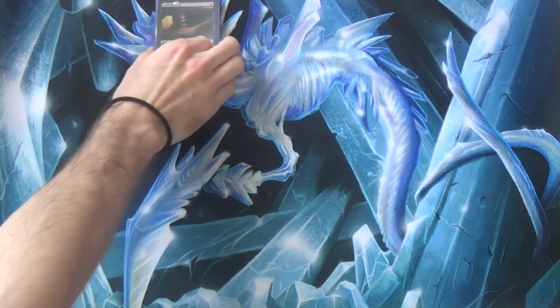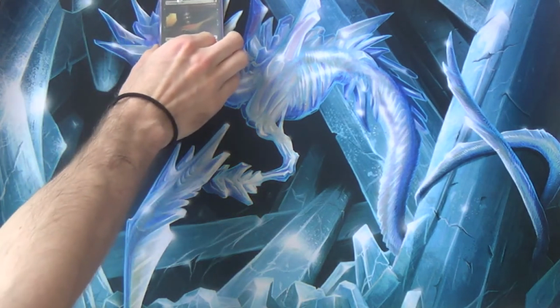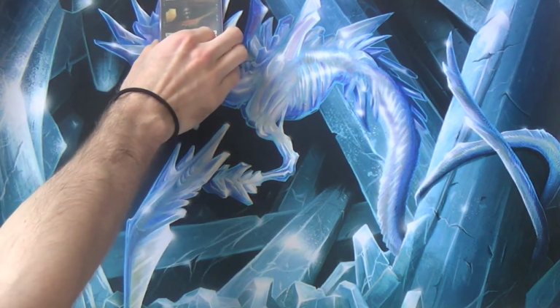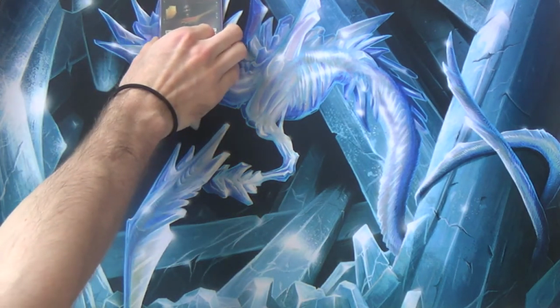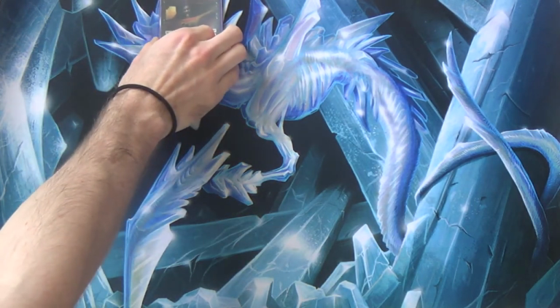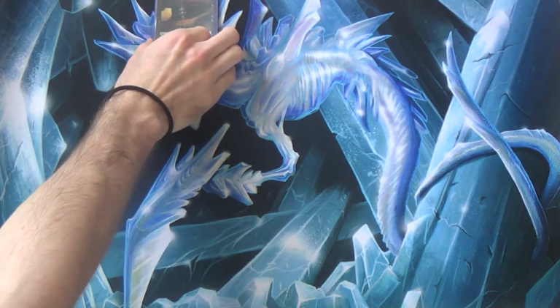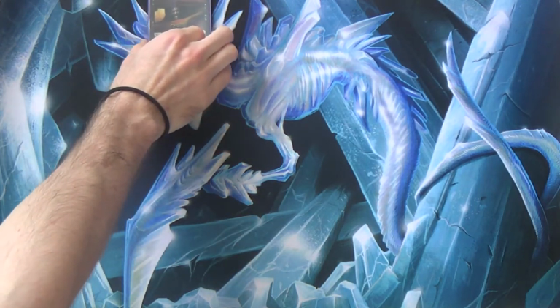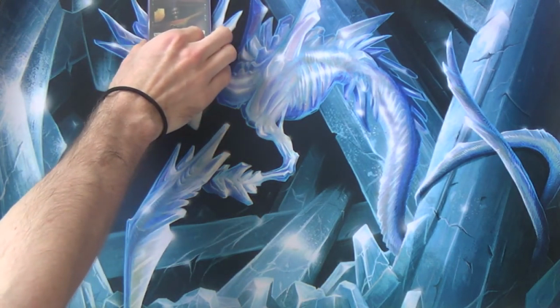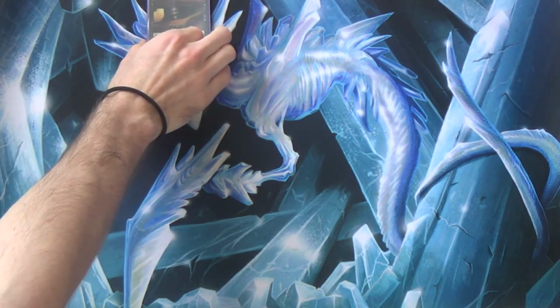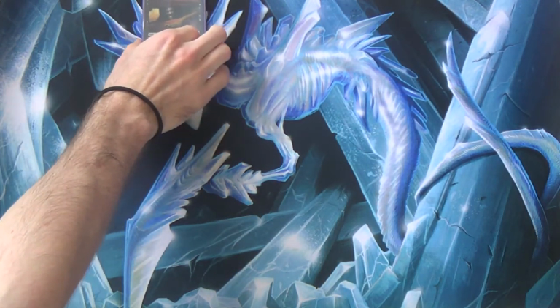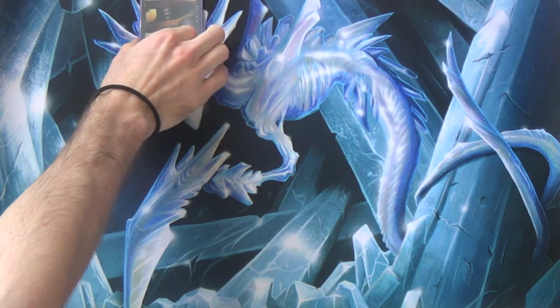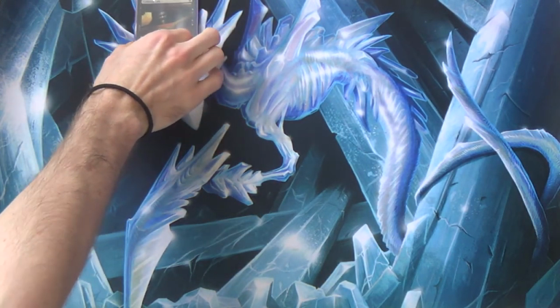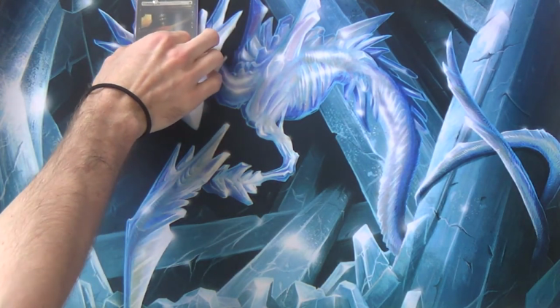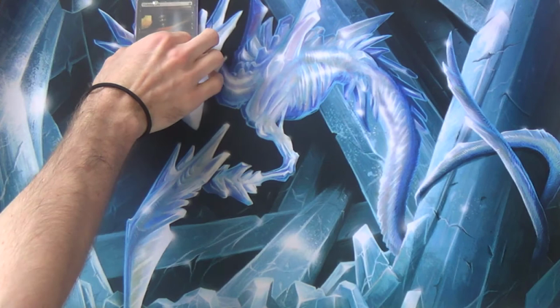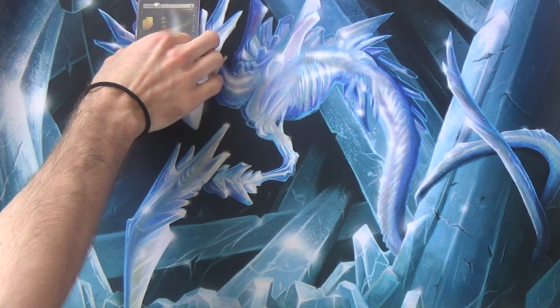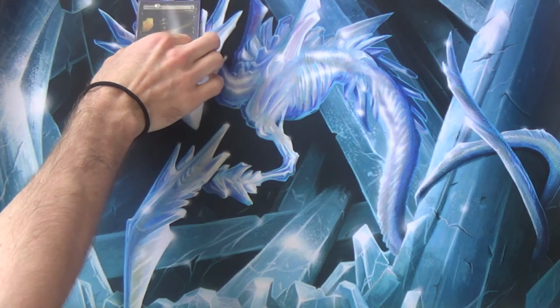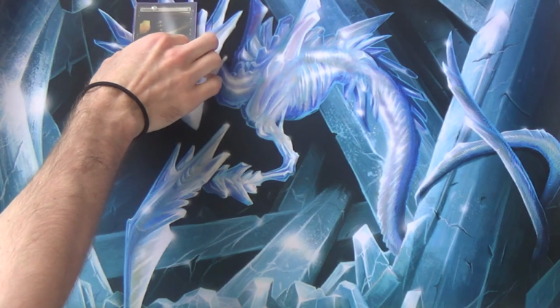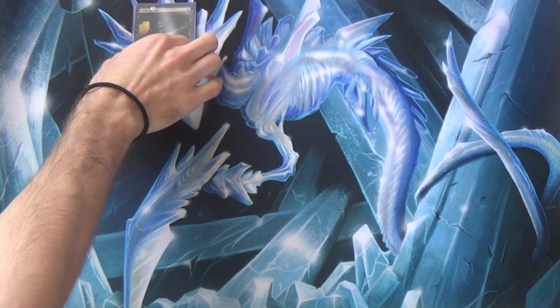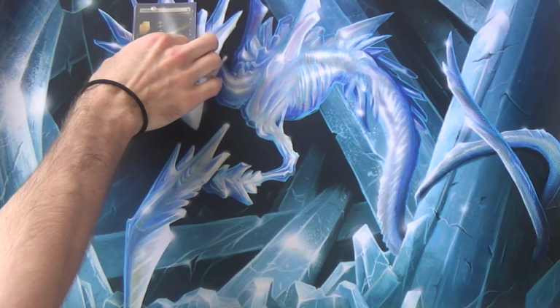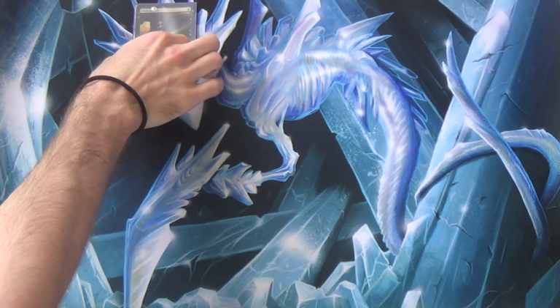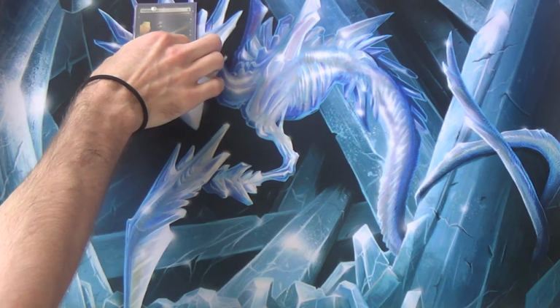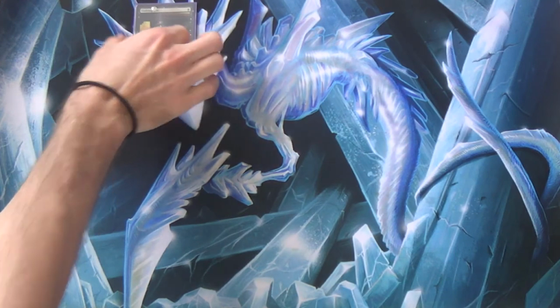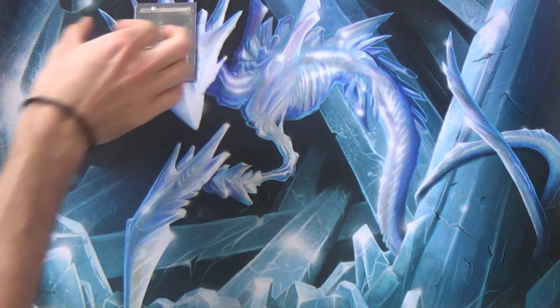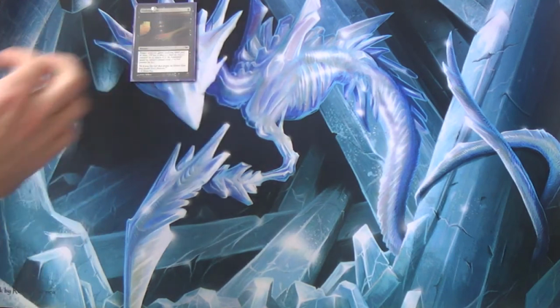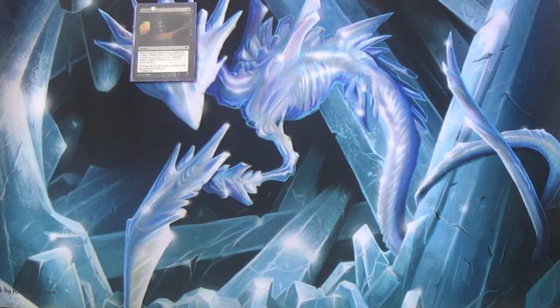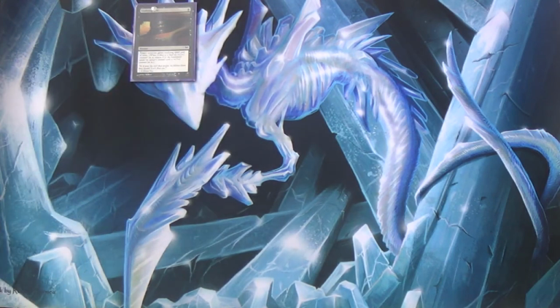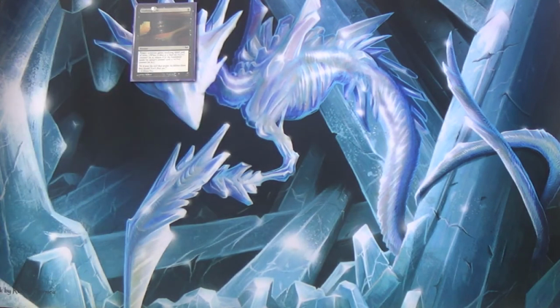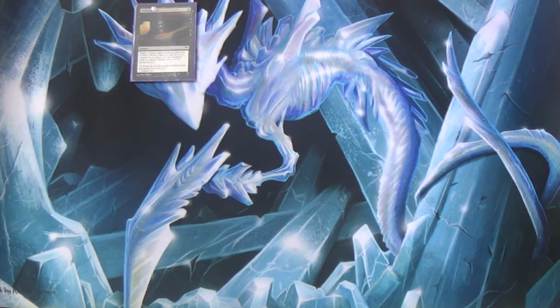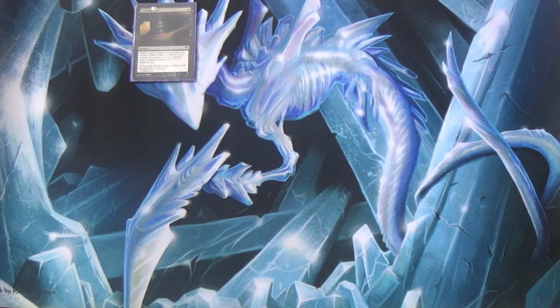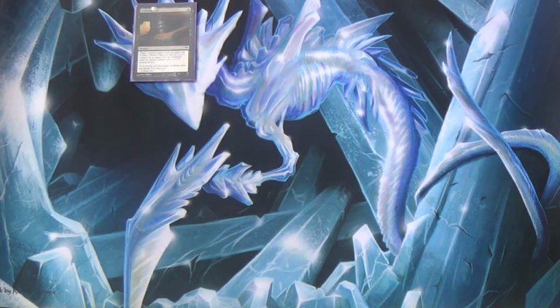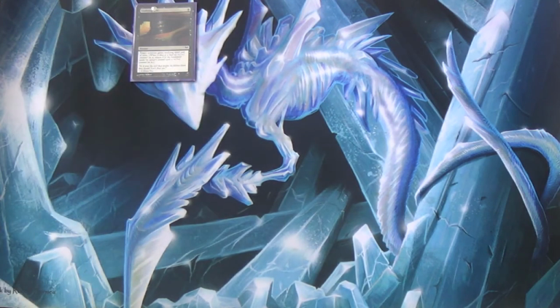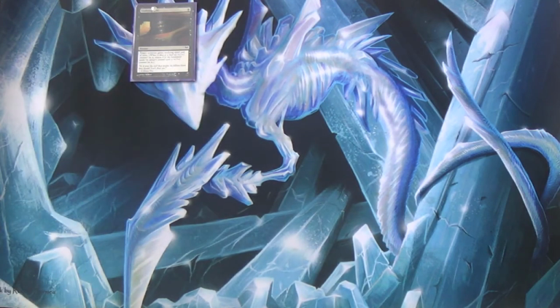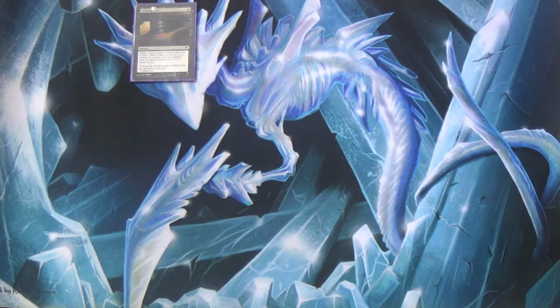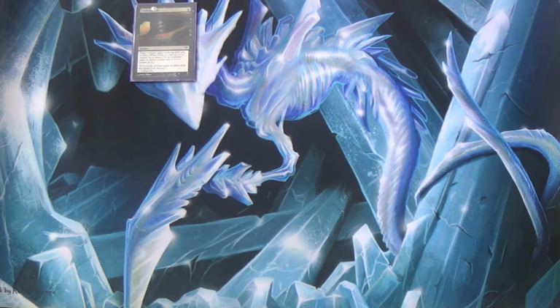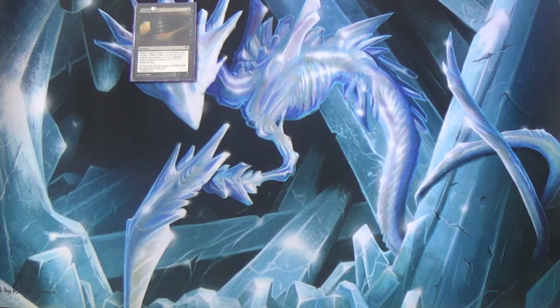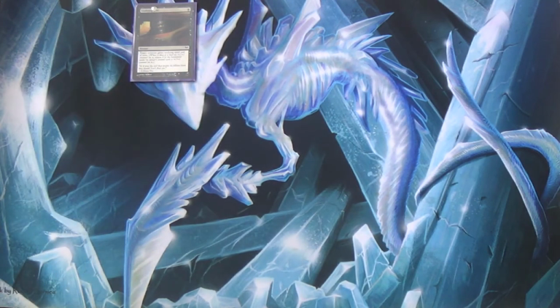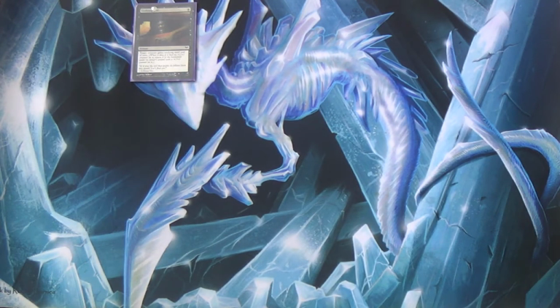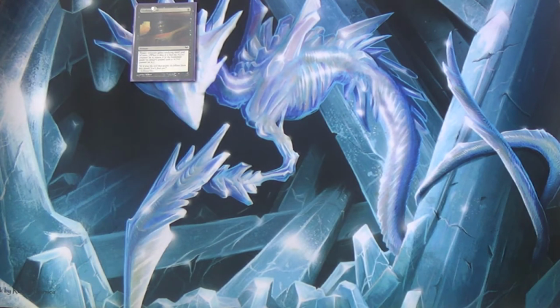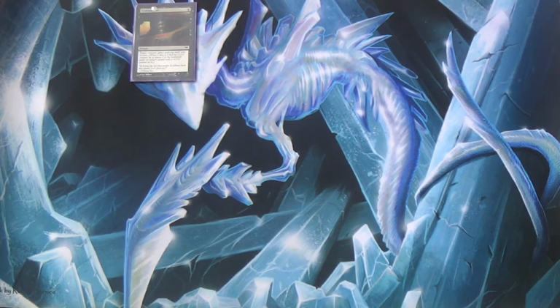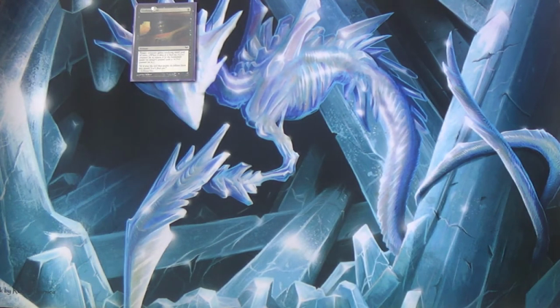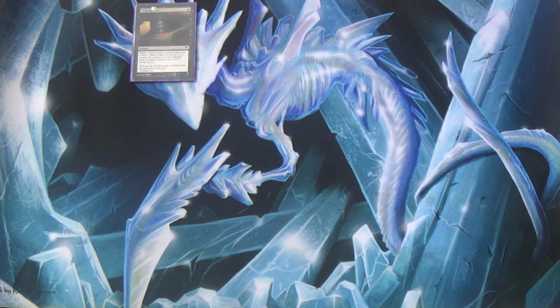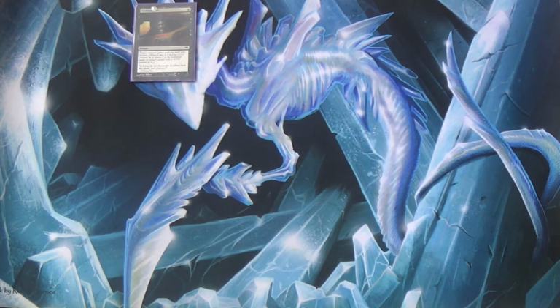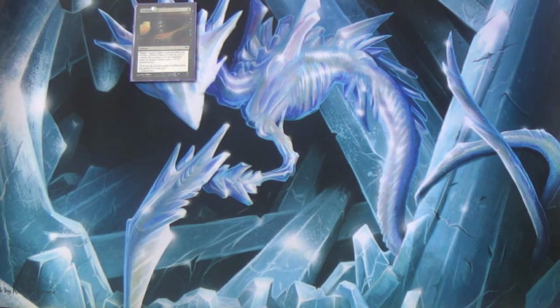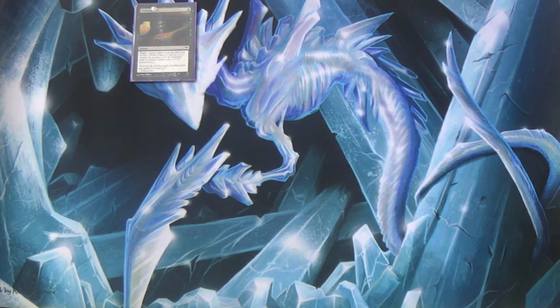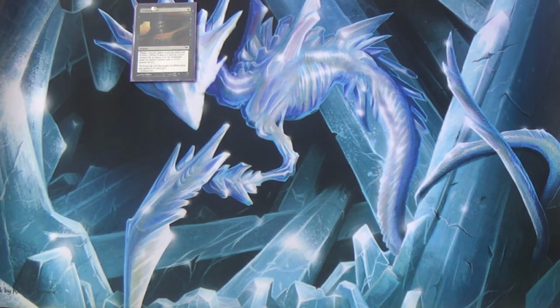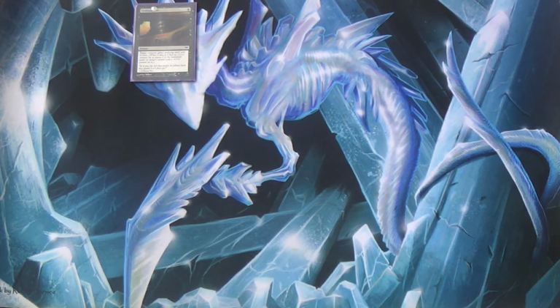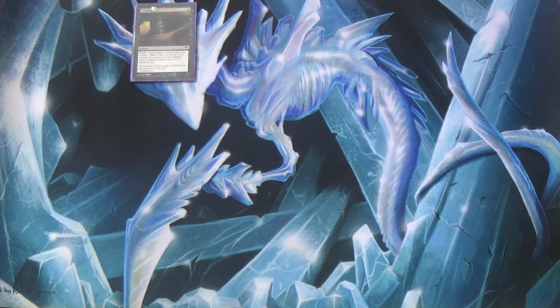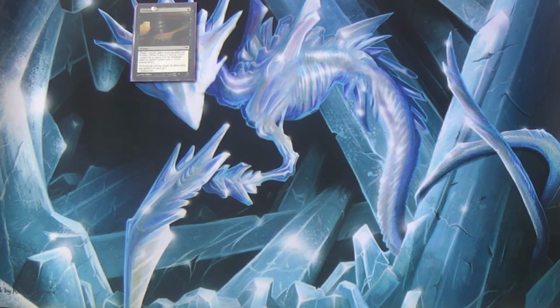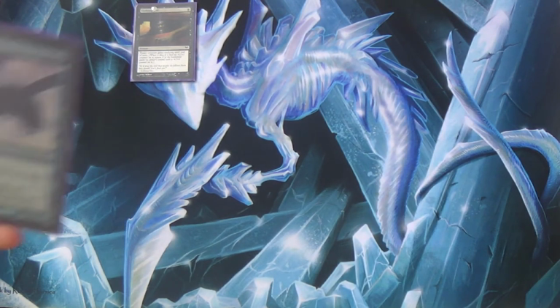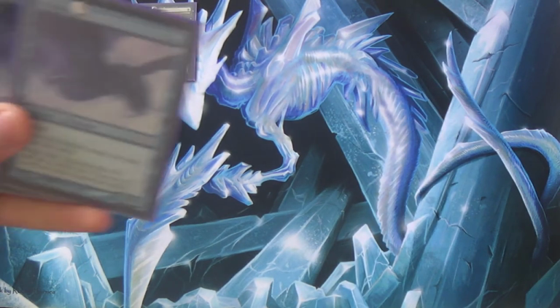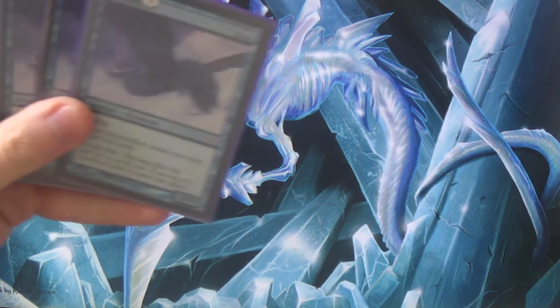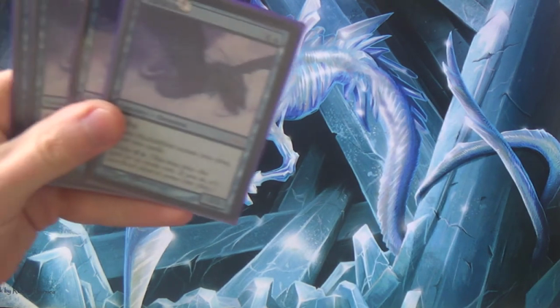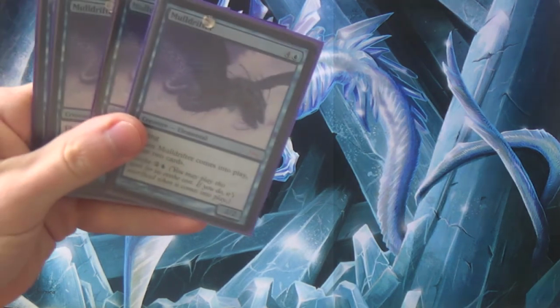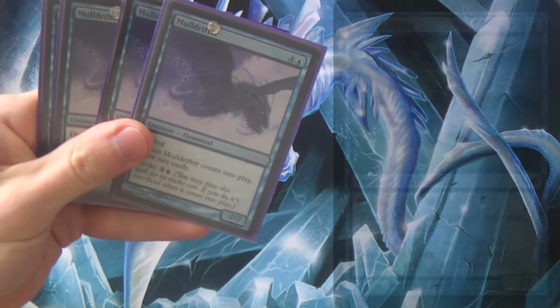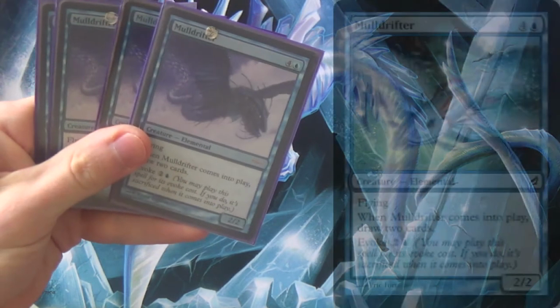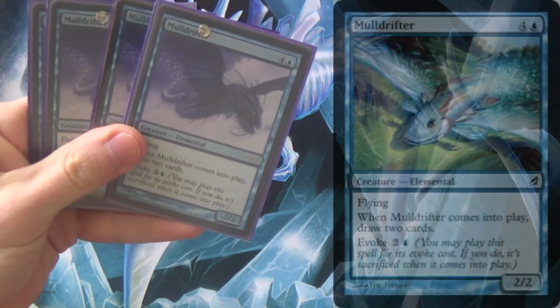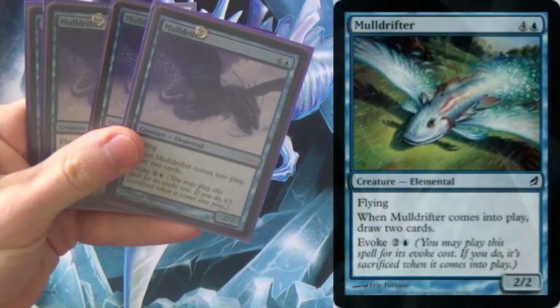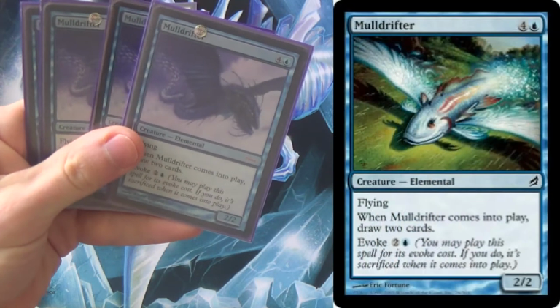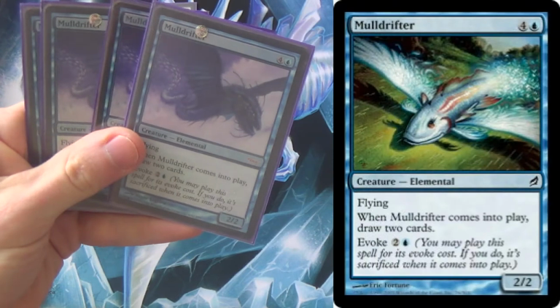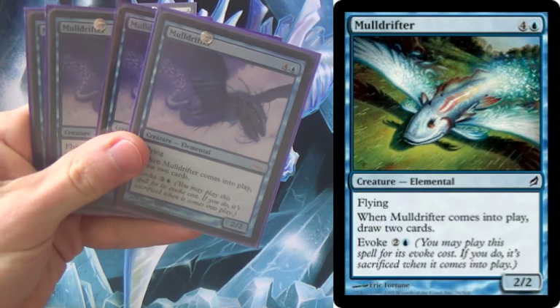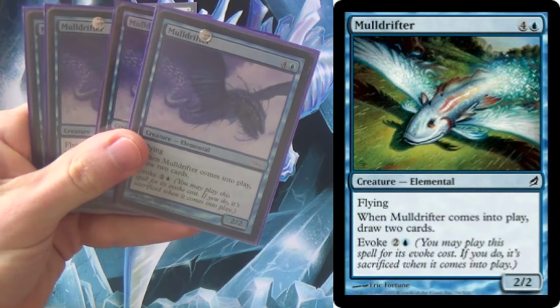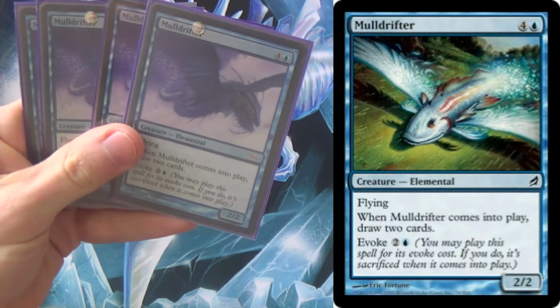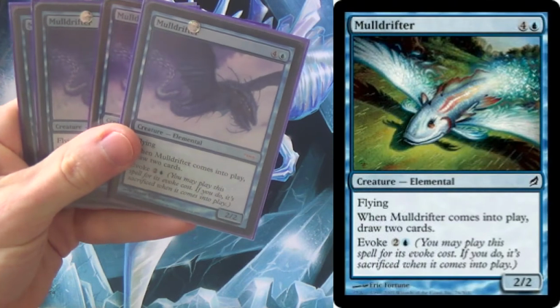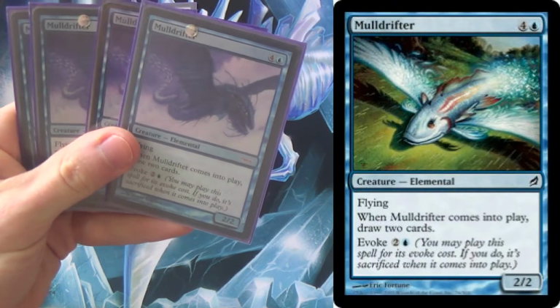This means we get to abuse sacrifice effects and enter-the-battlefield effects. How are we going to do that? Well, my personal favorite is what I like to call Divination with flying.